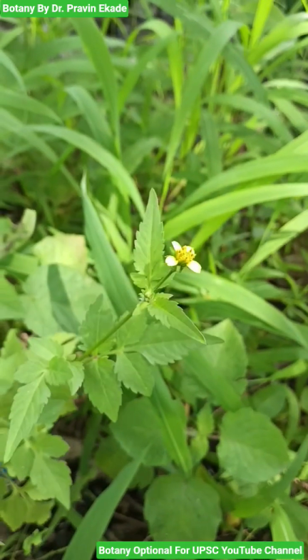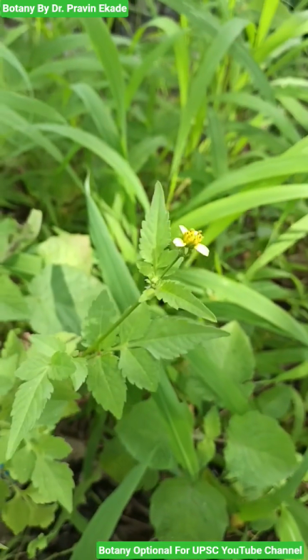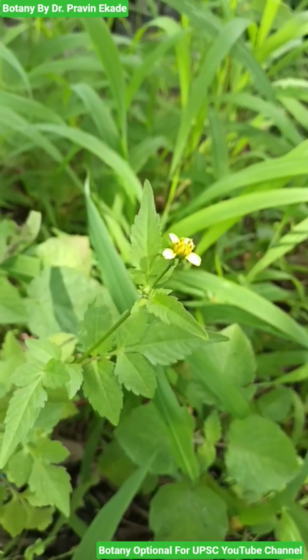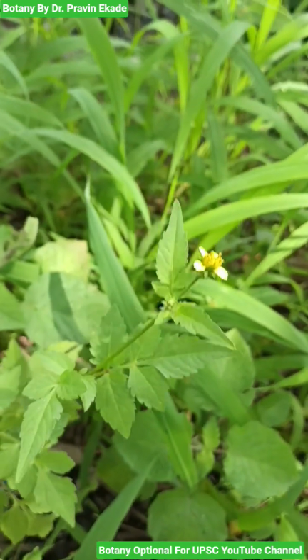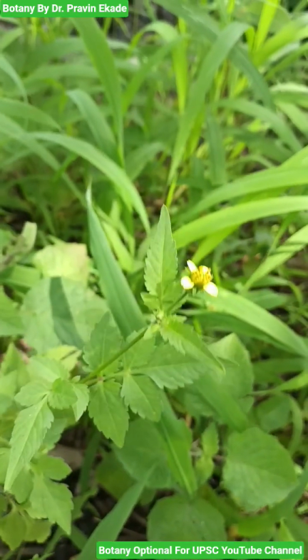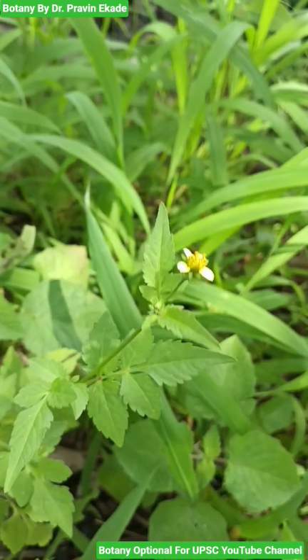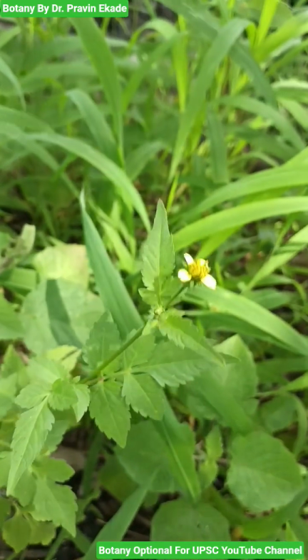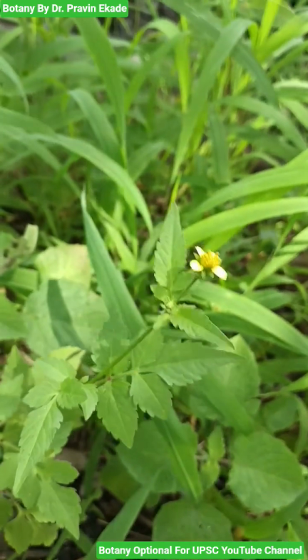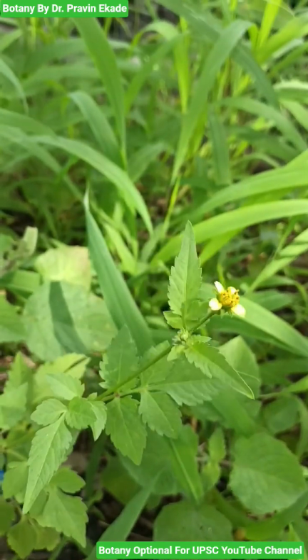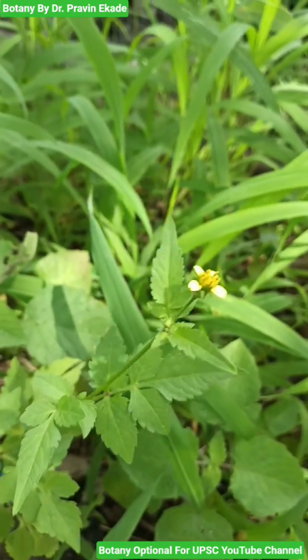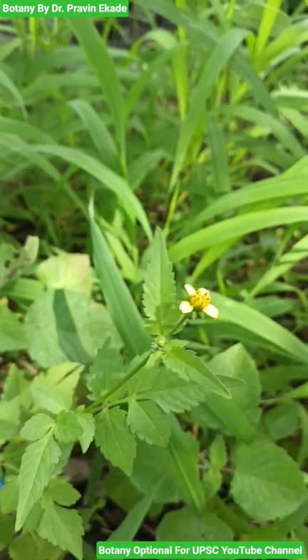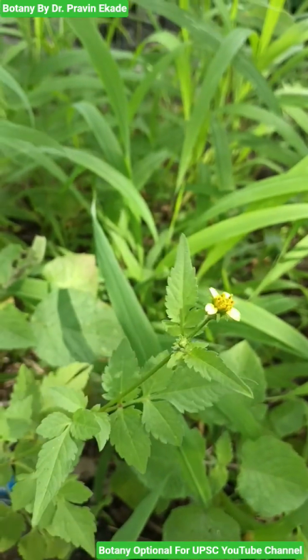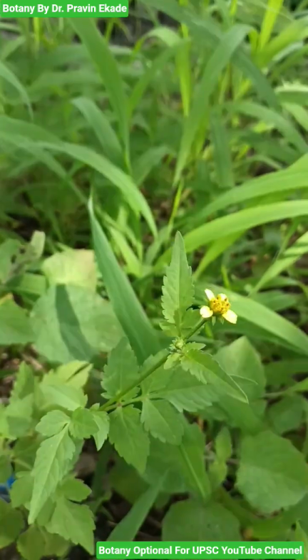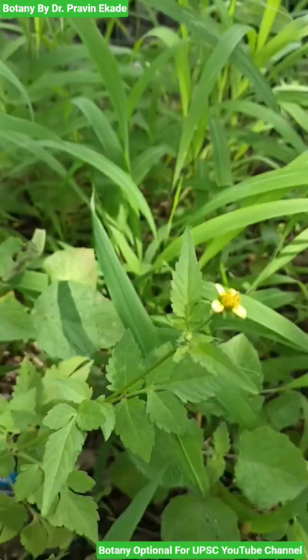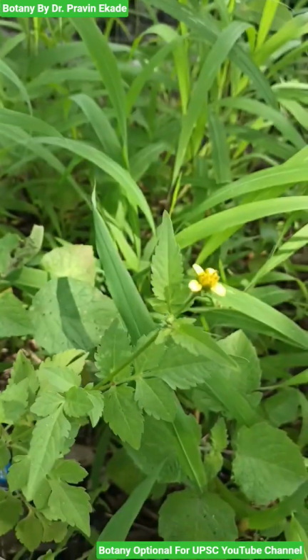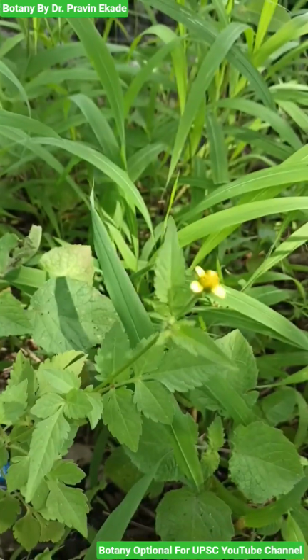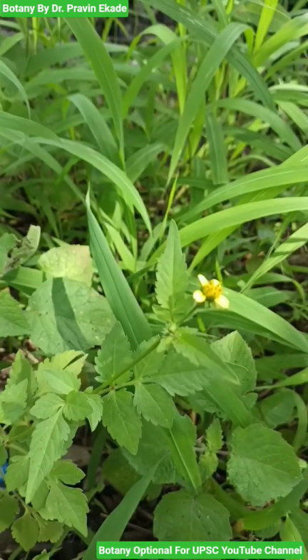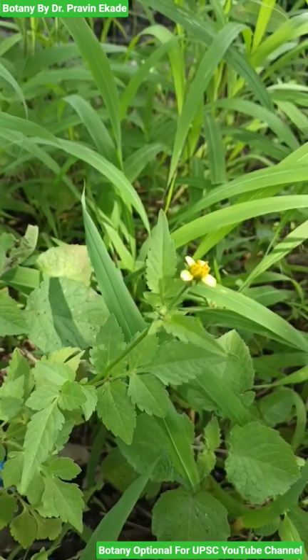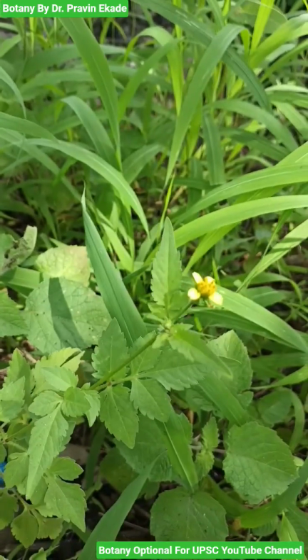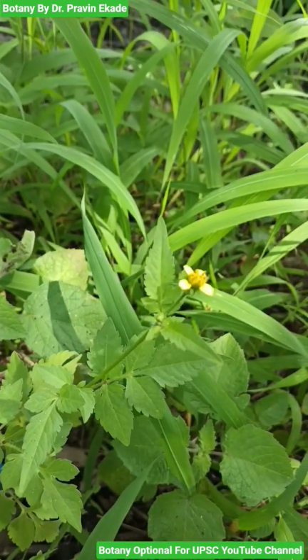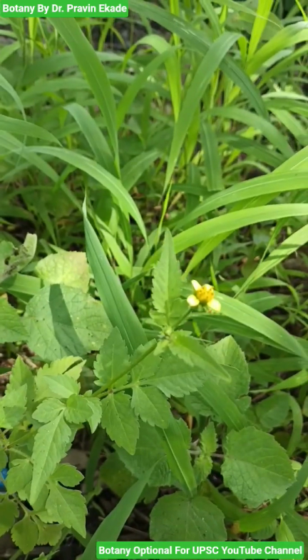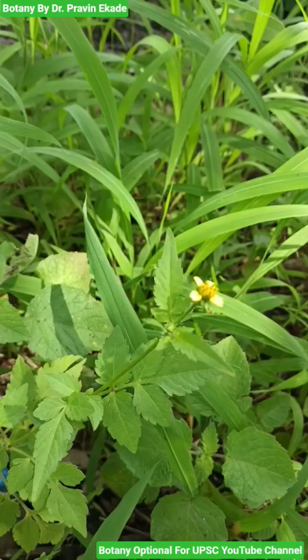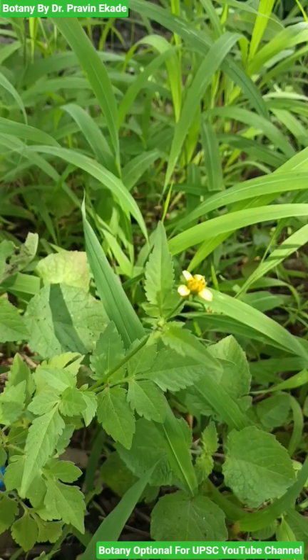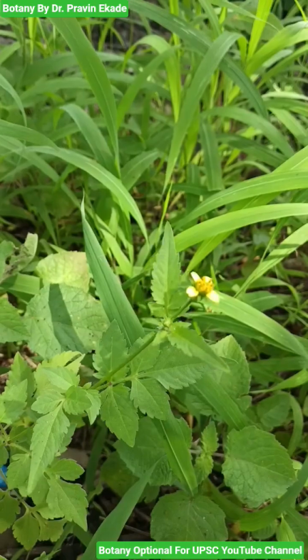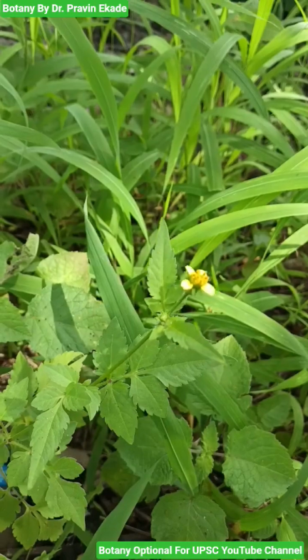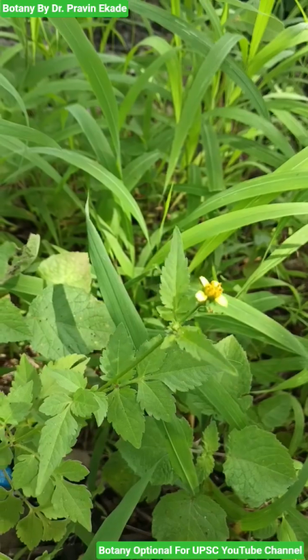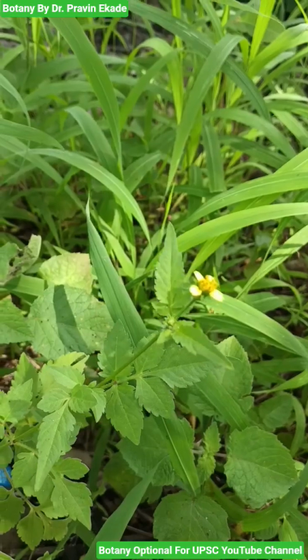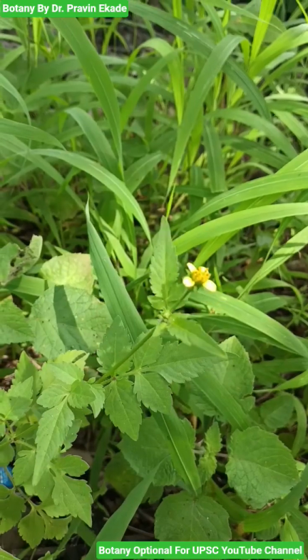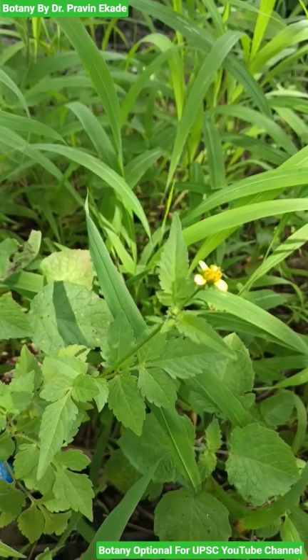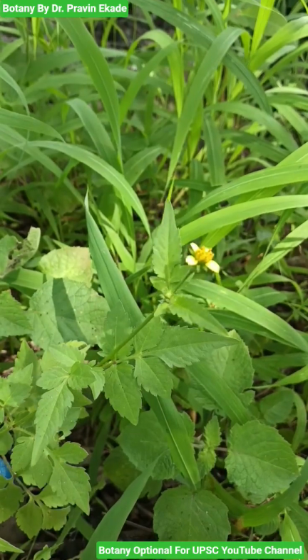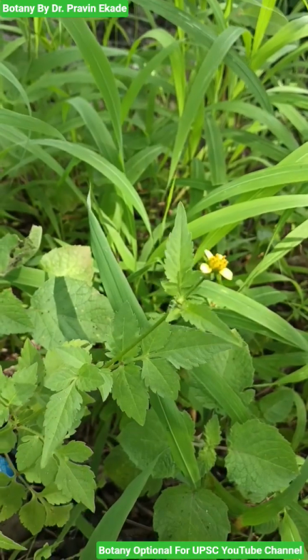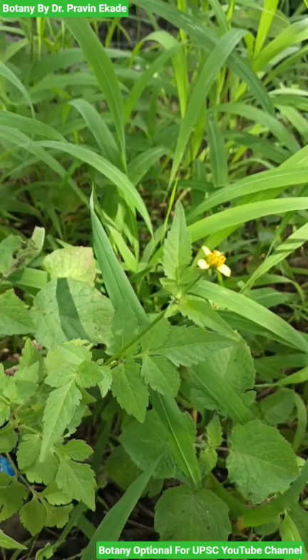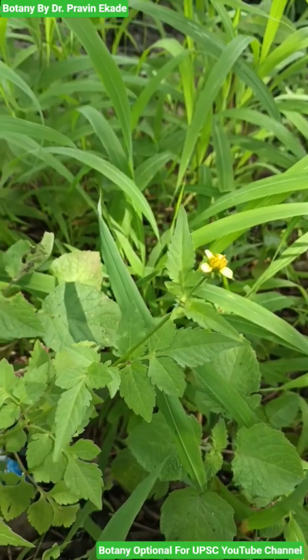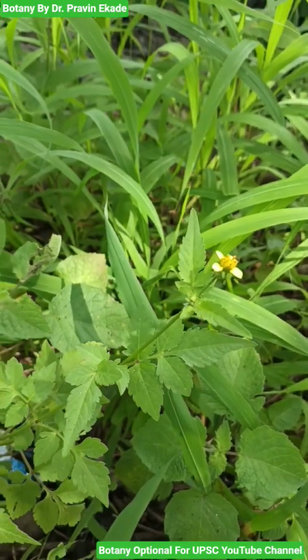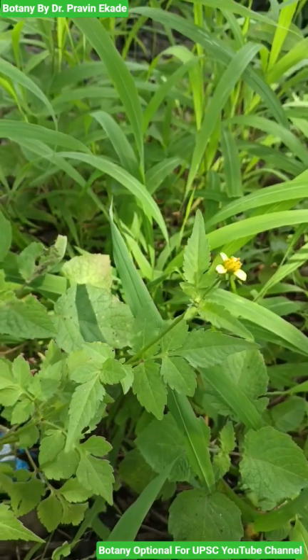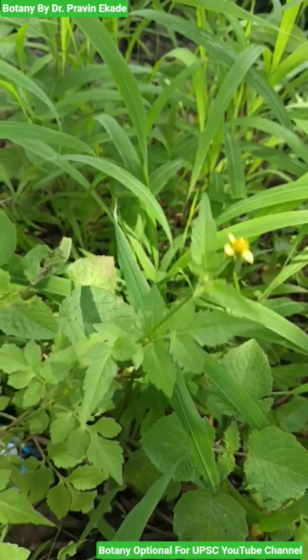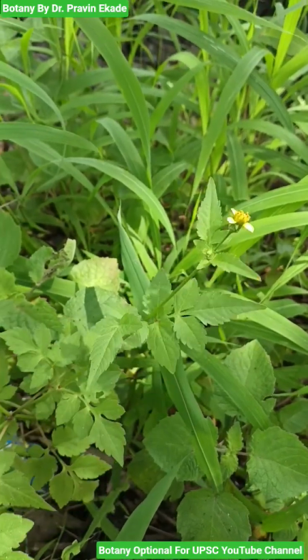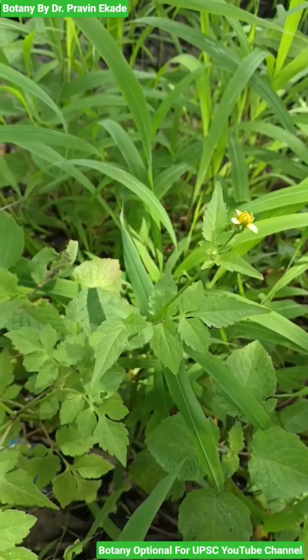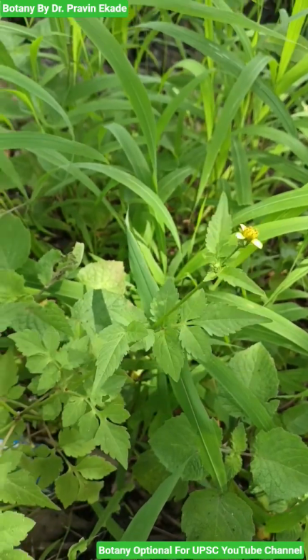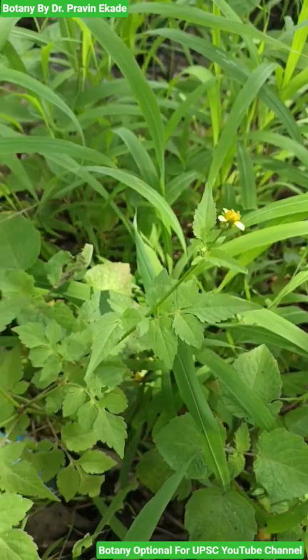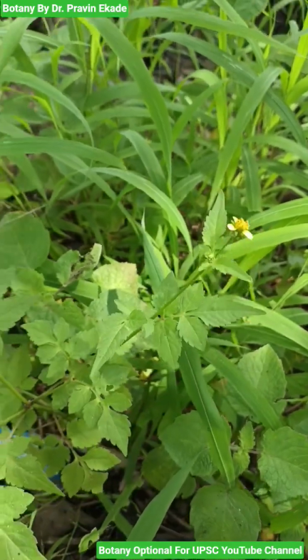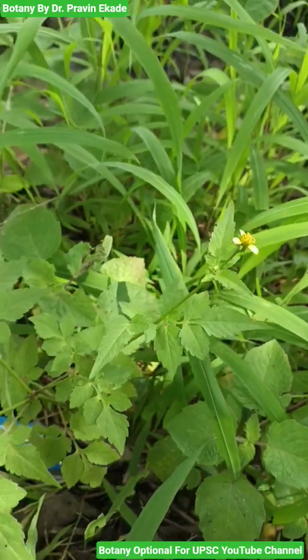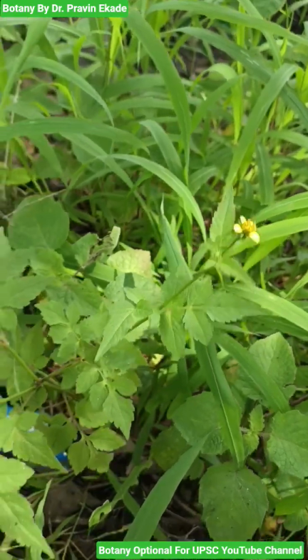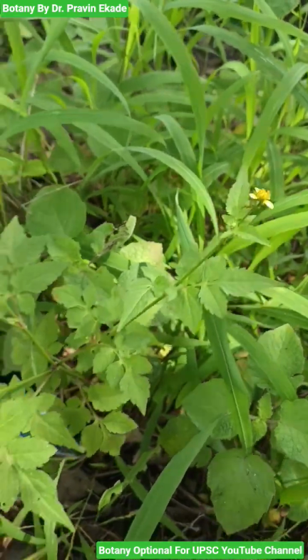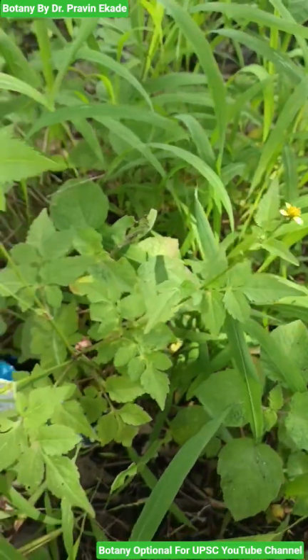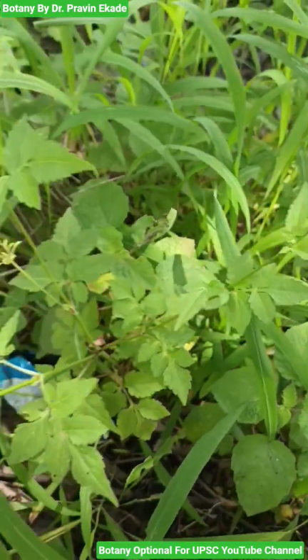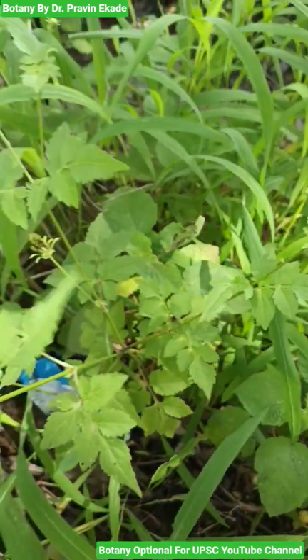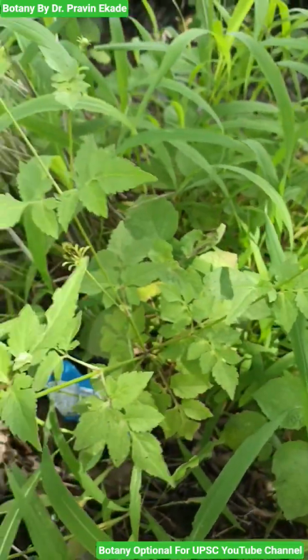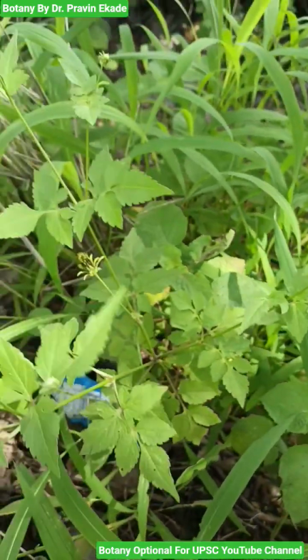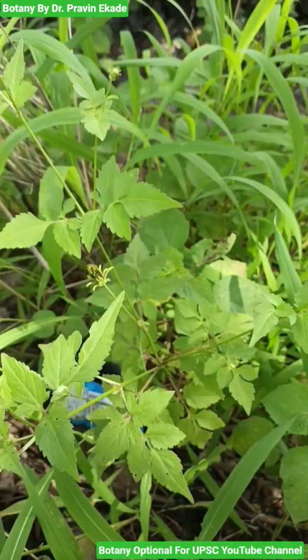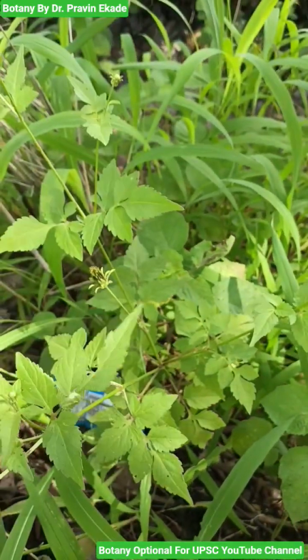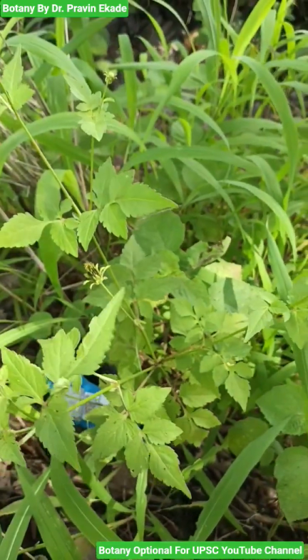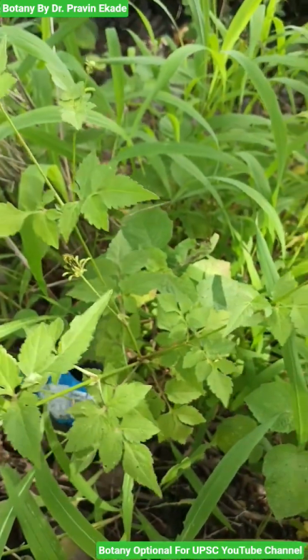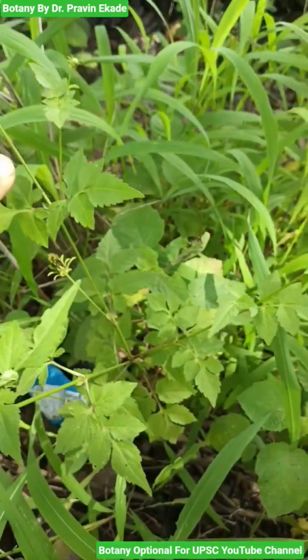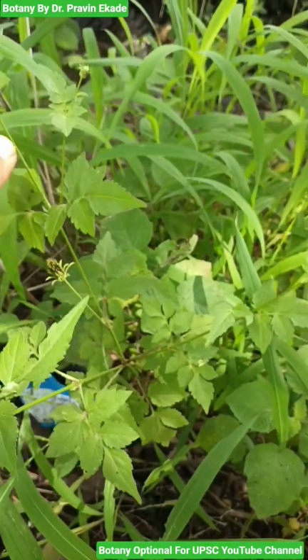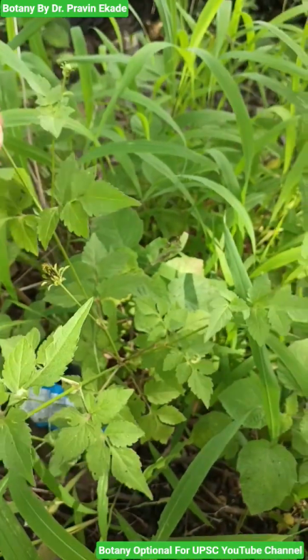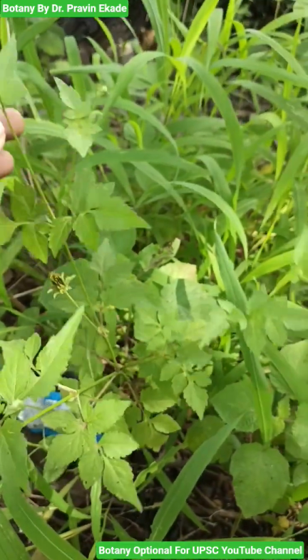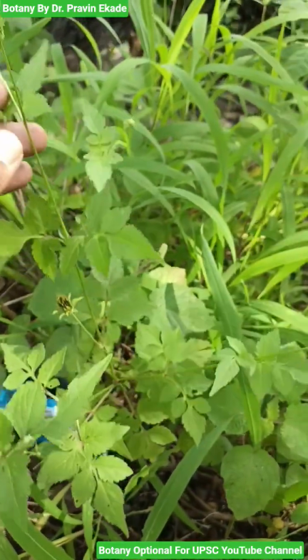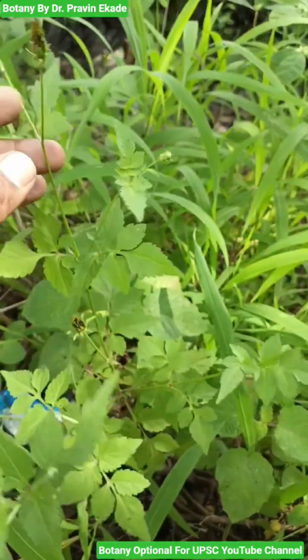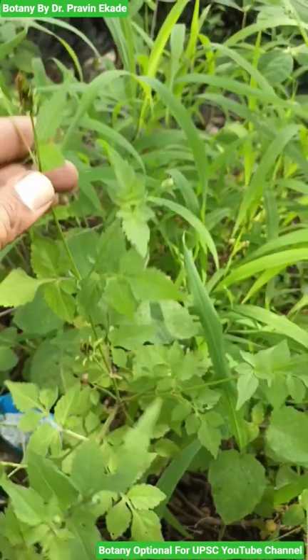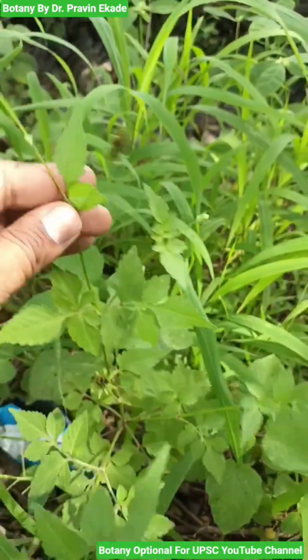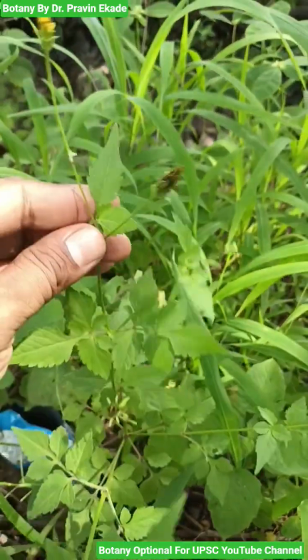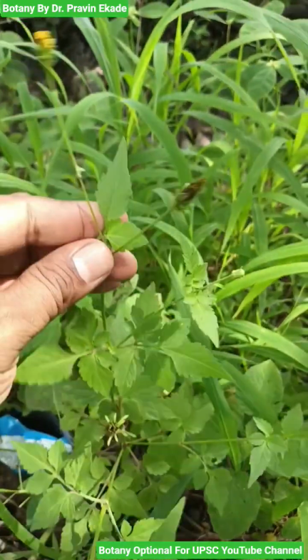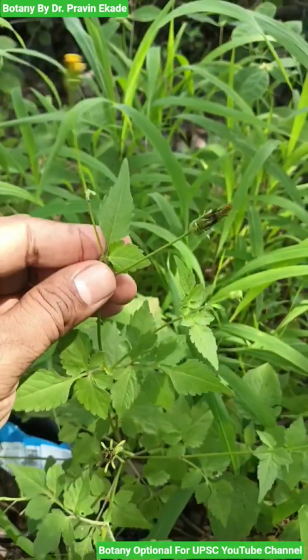Now, once pollinated and fertilized, they will produce the fruits which have seeds that are black in color.